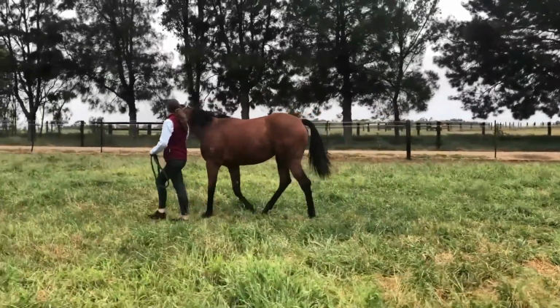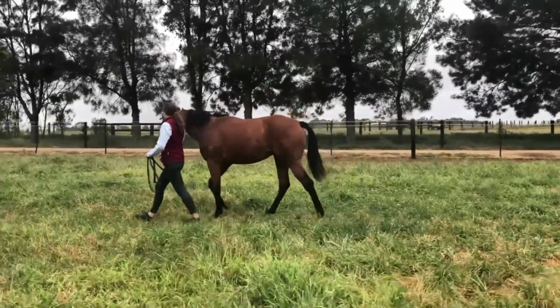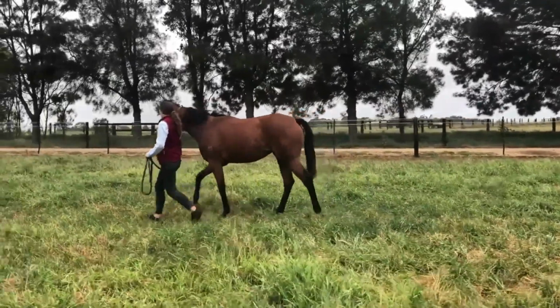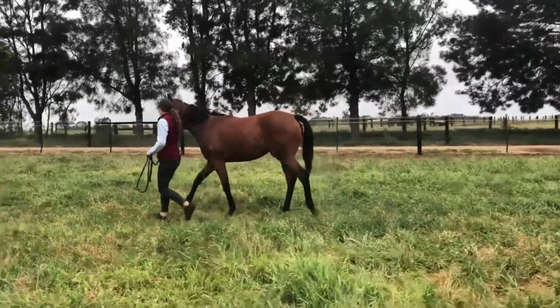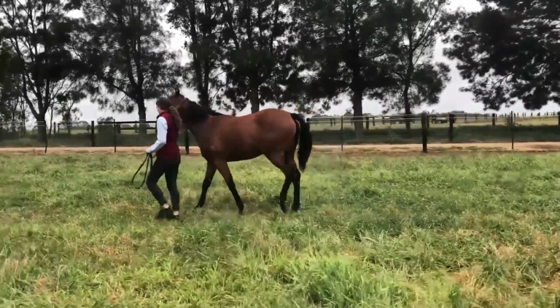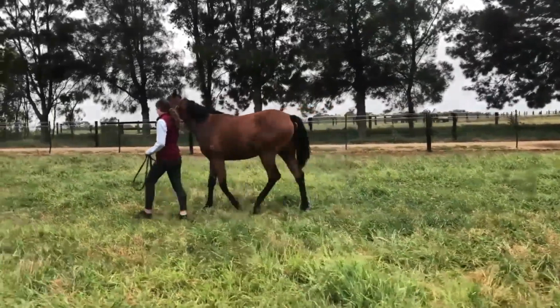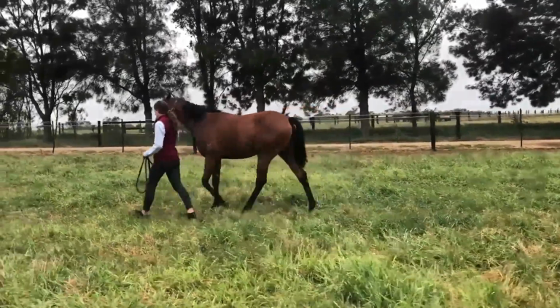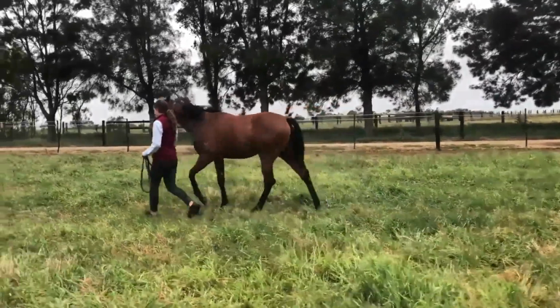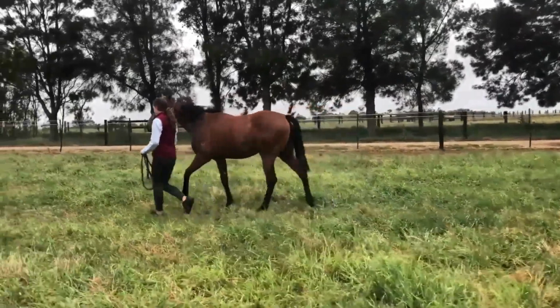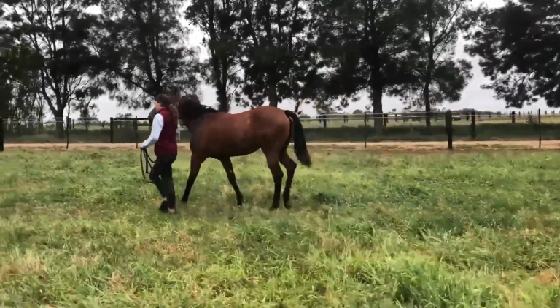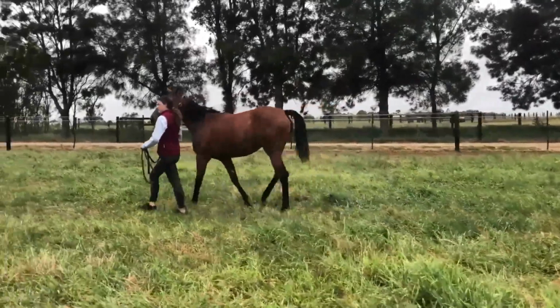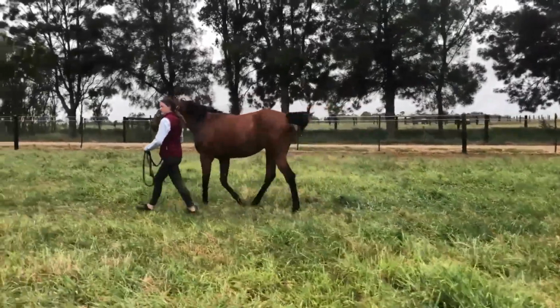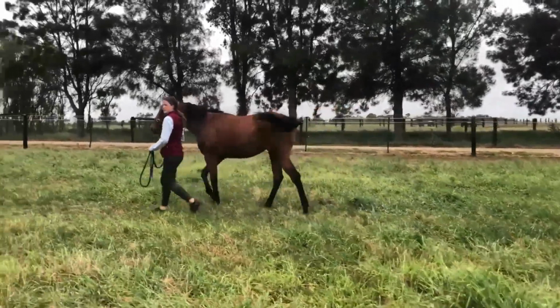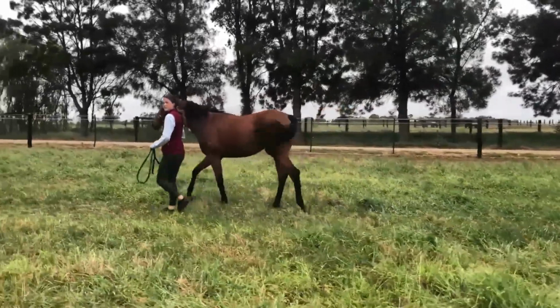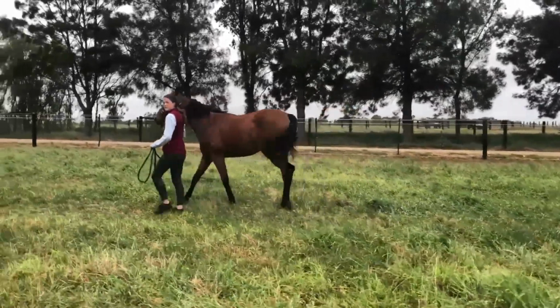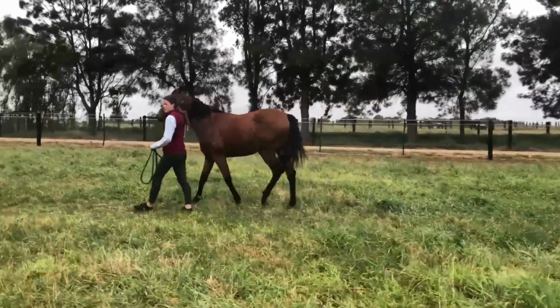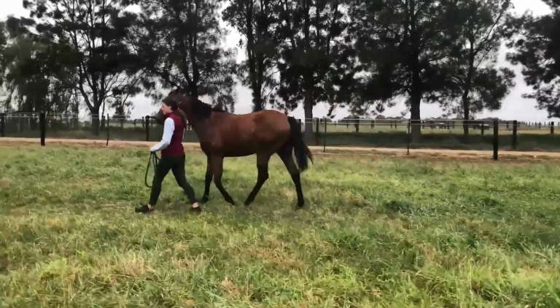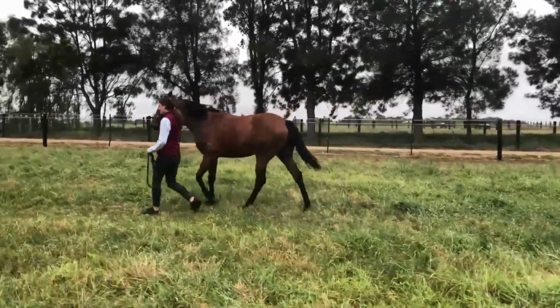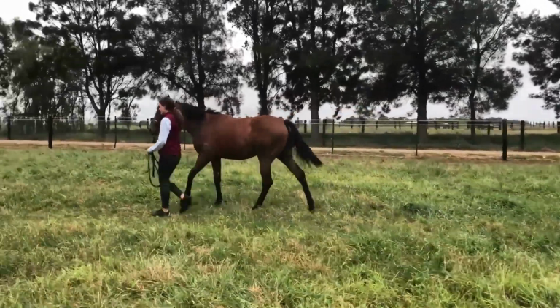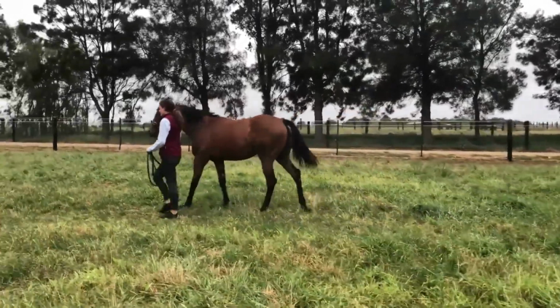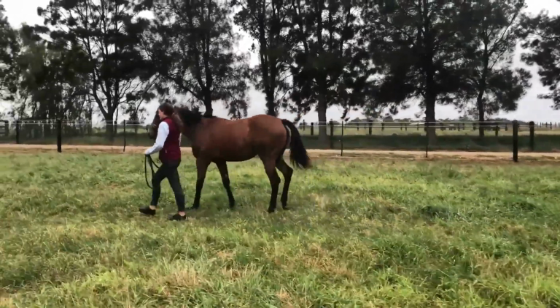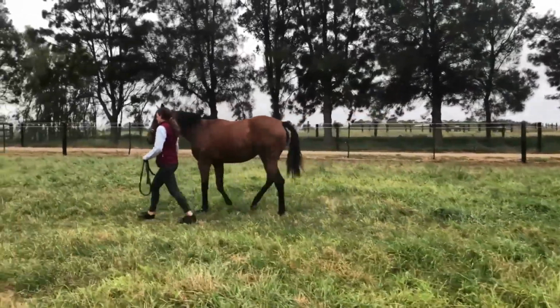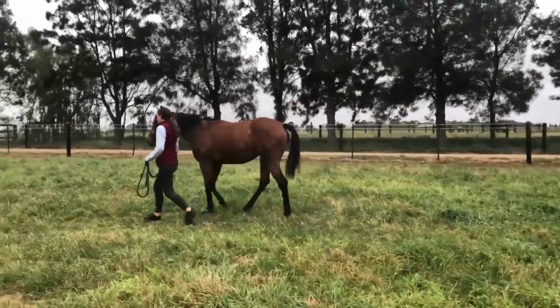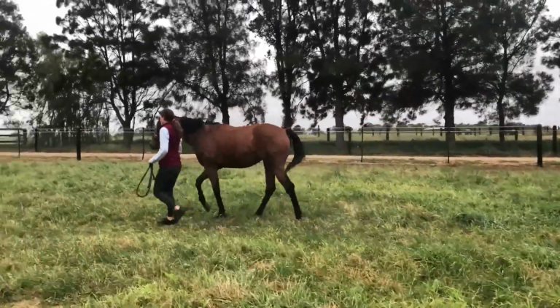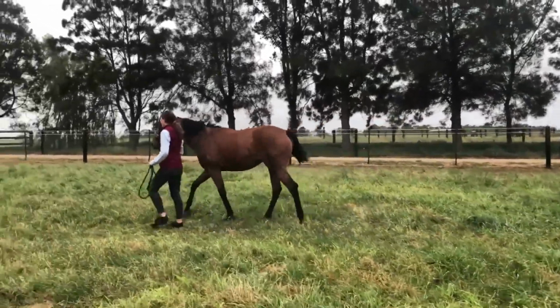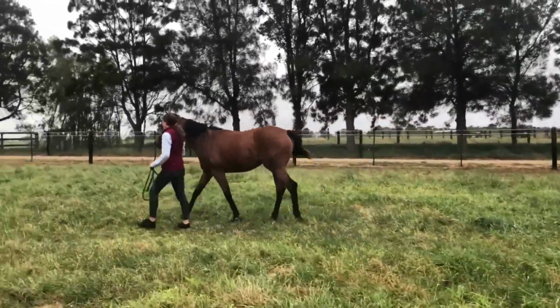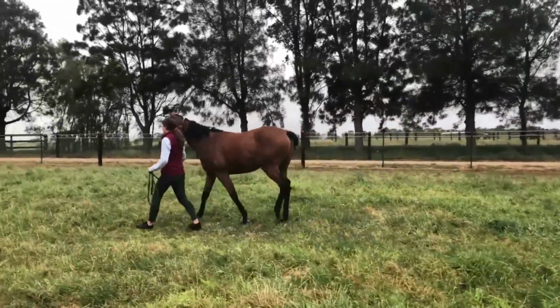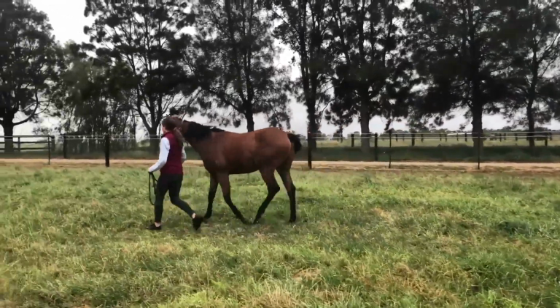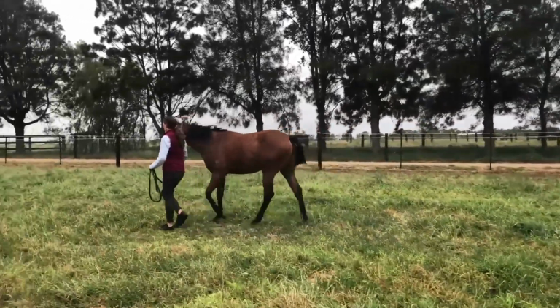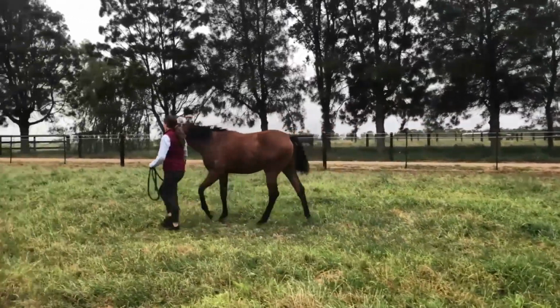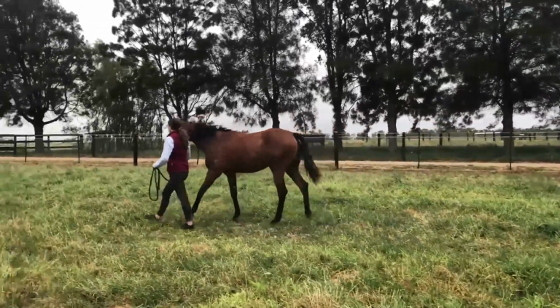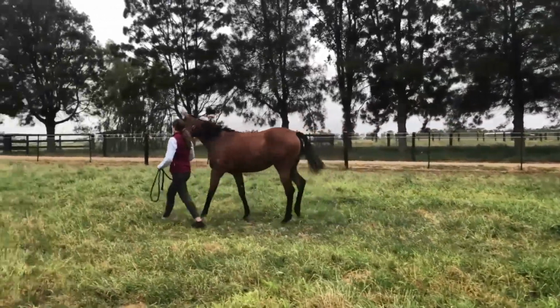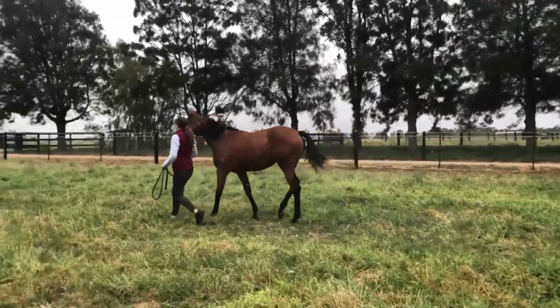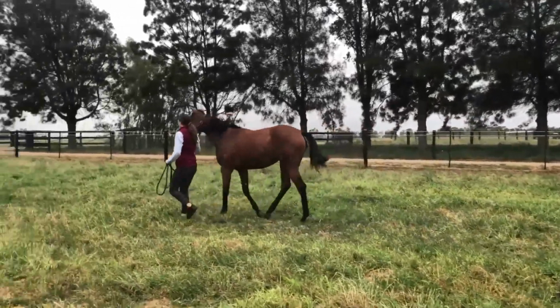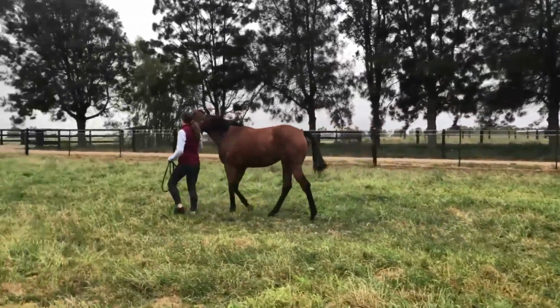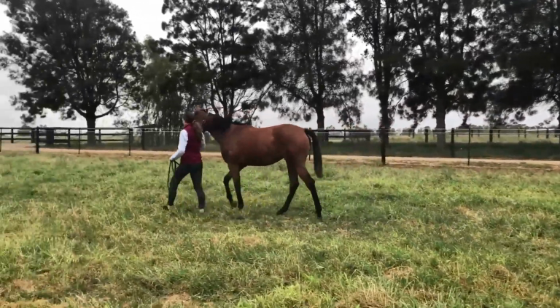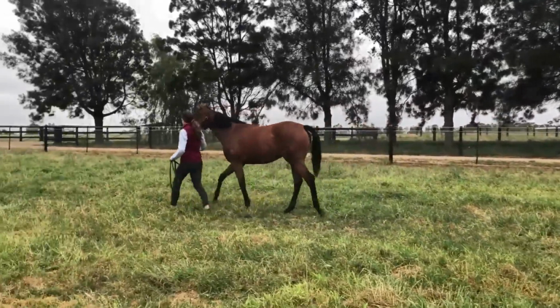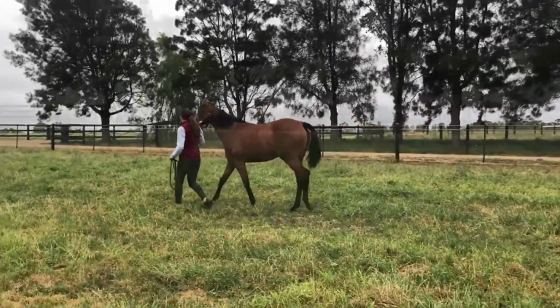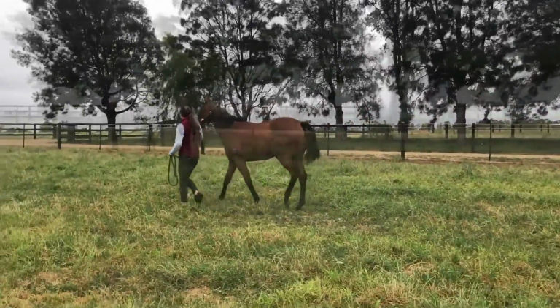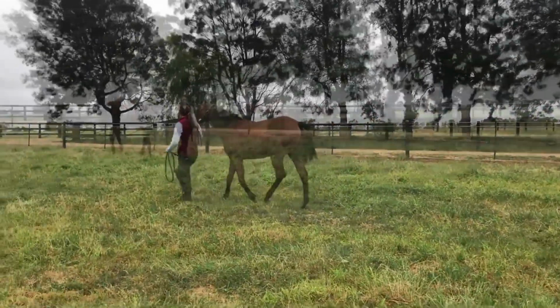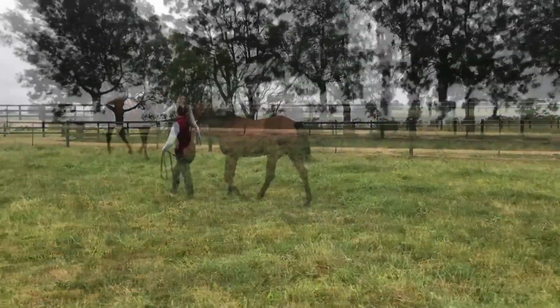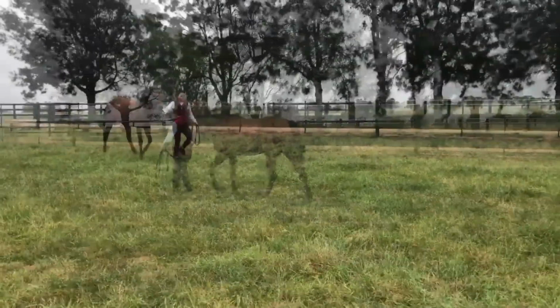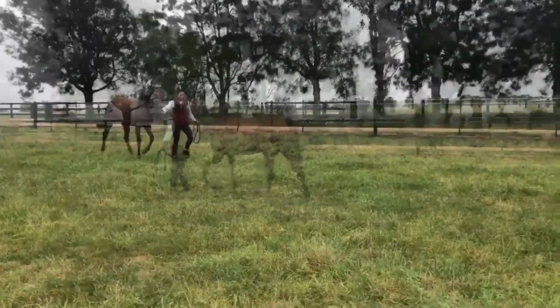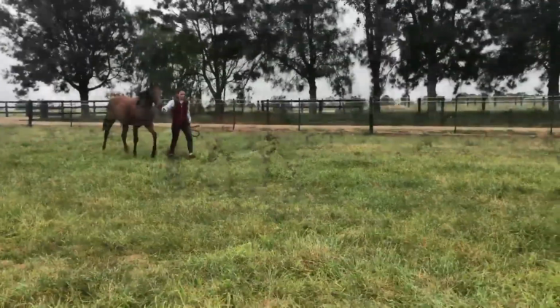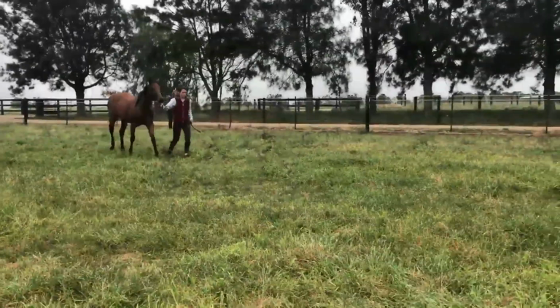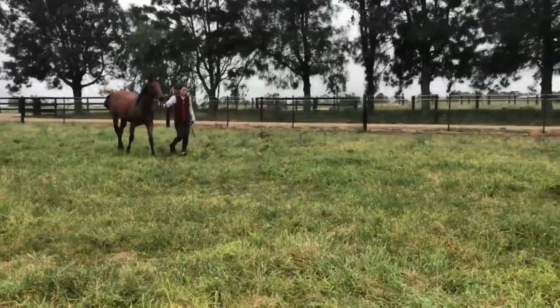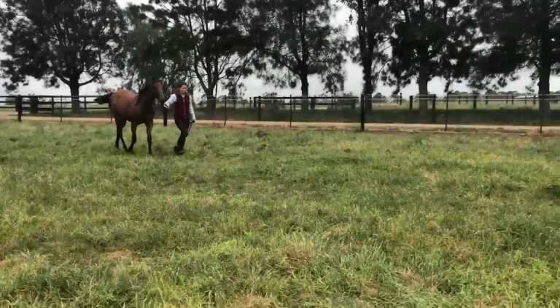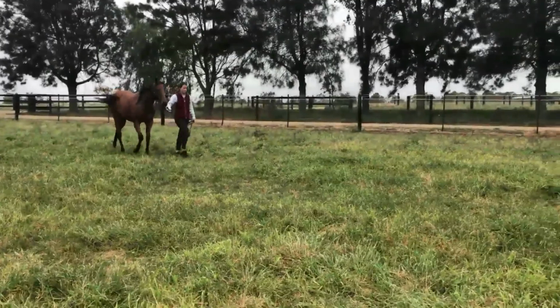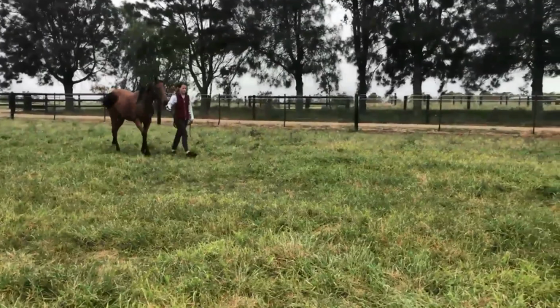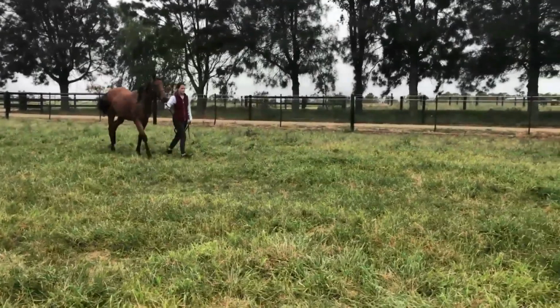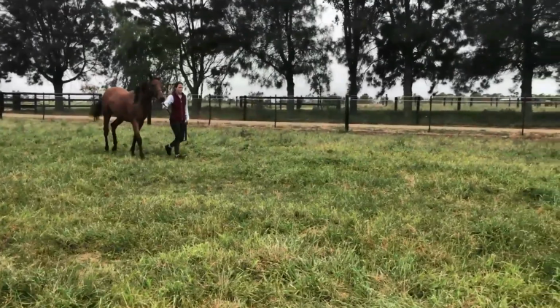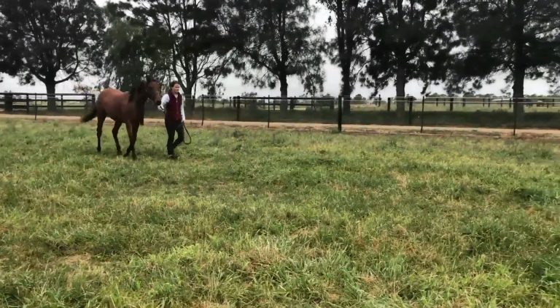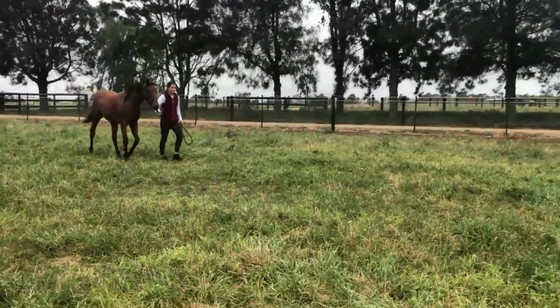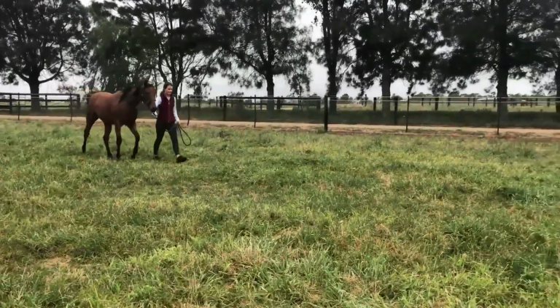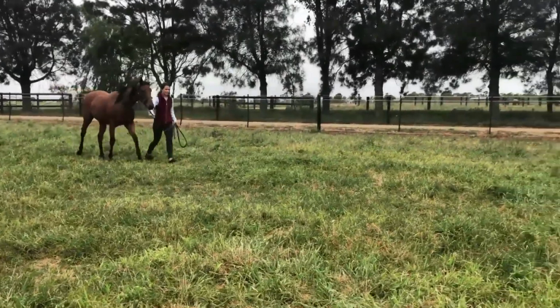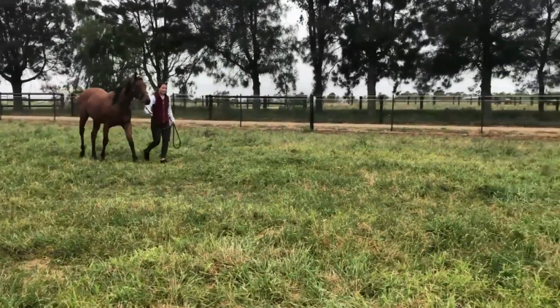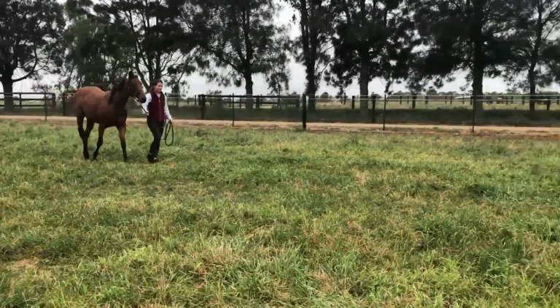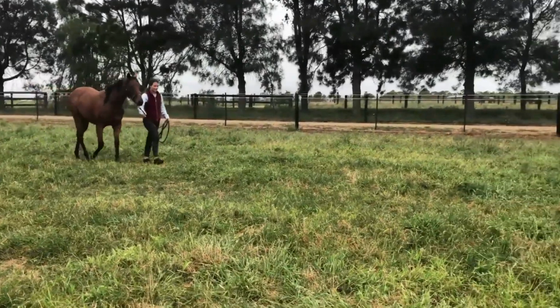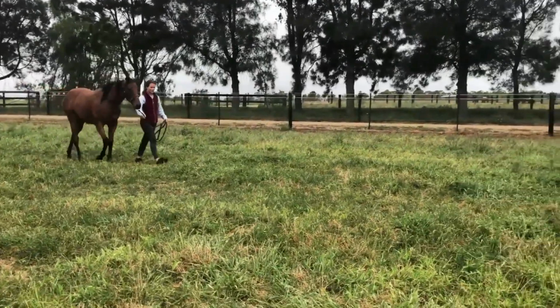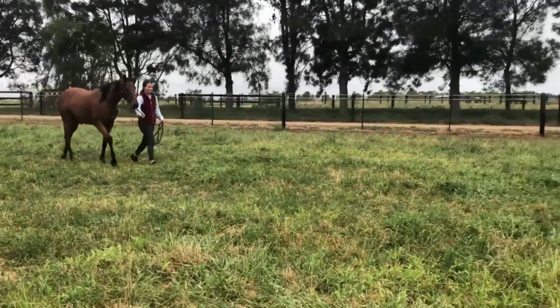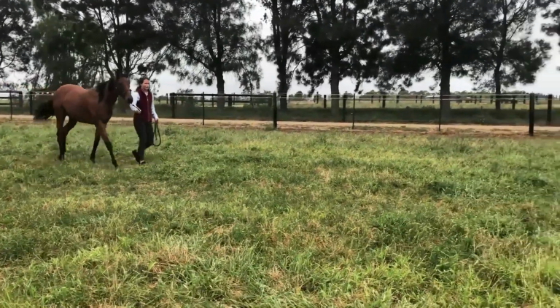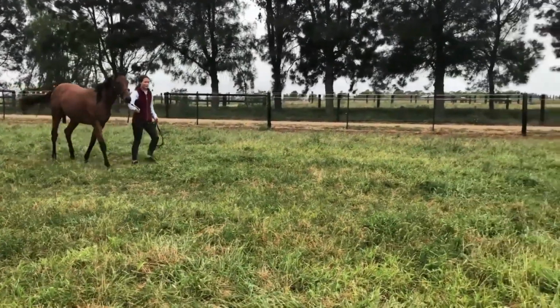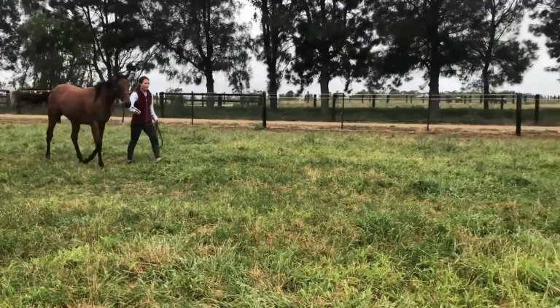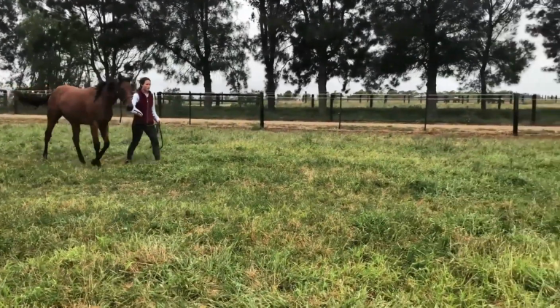This horse's full brother, called Chameleon Choice, ran third down the straight at Flemington on debut.